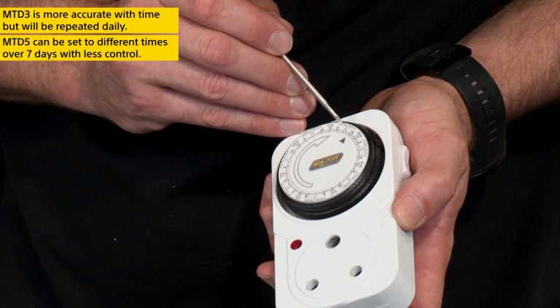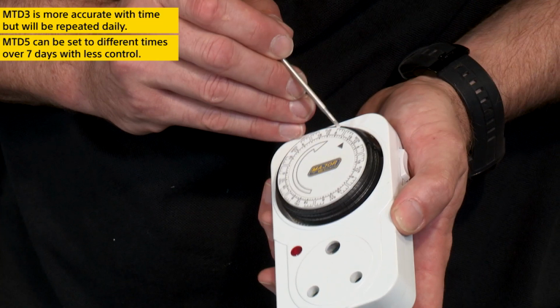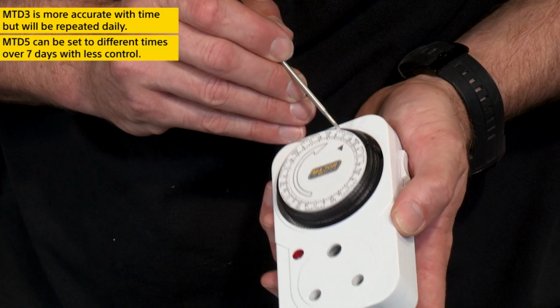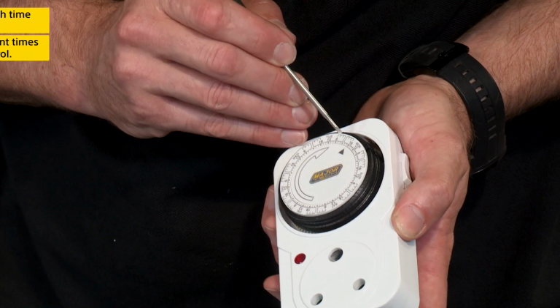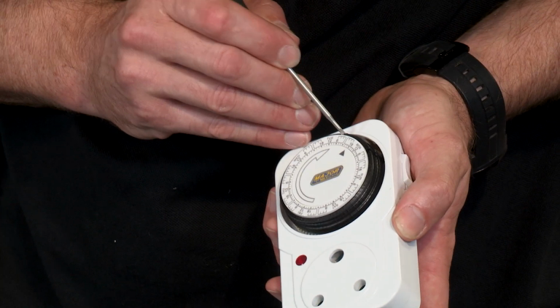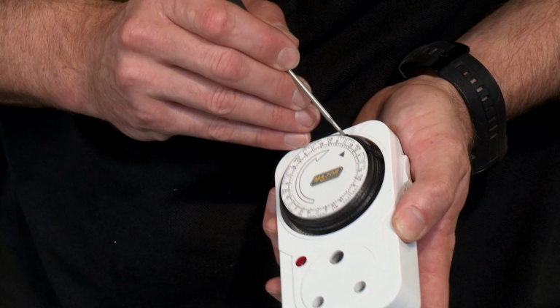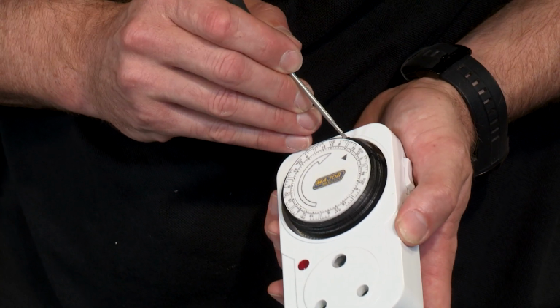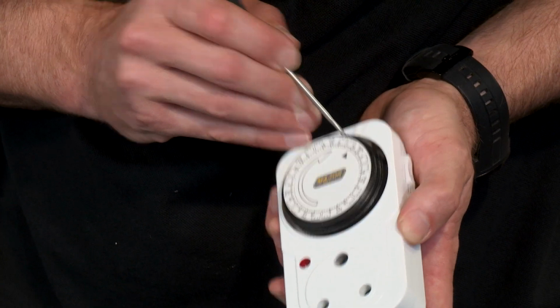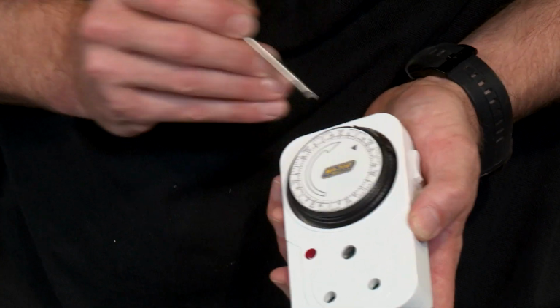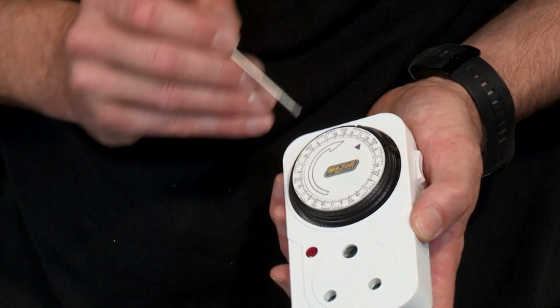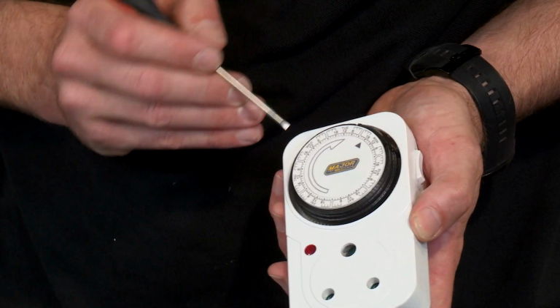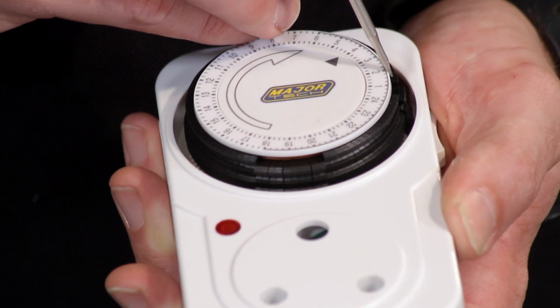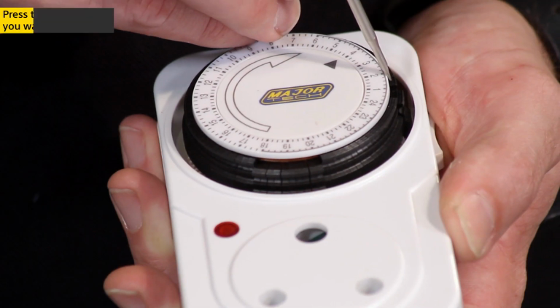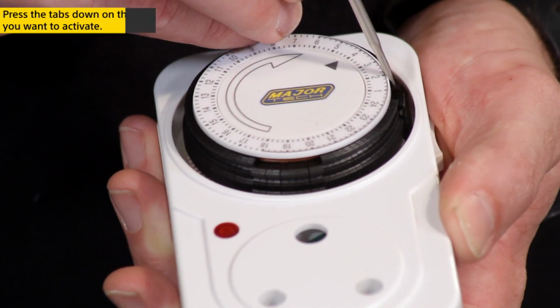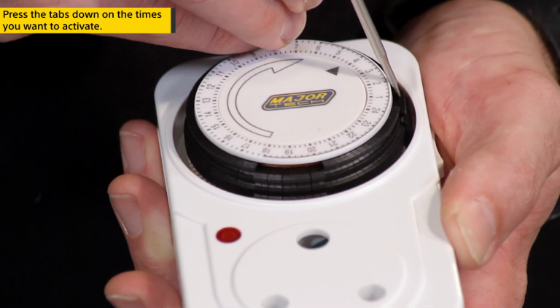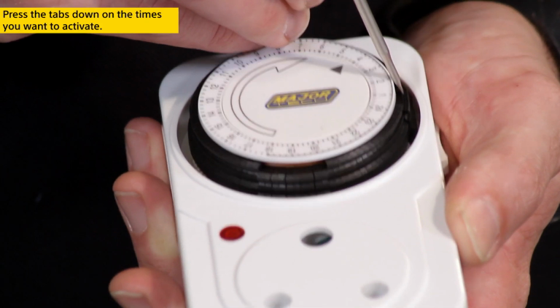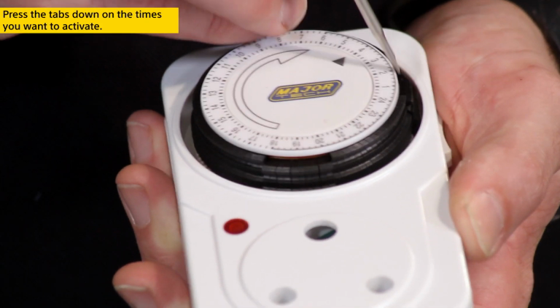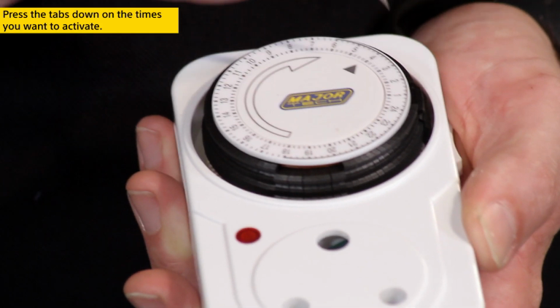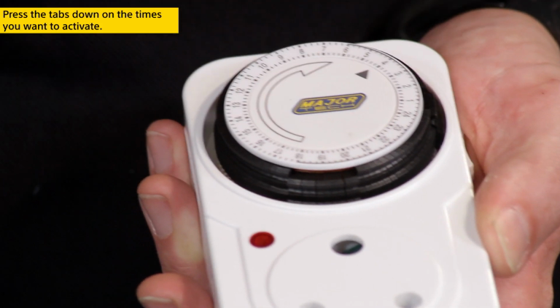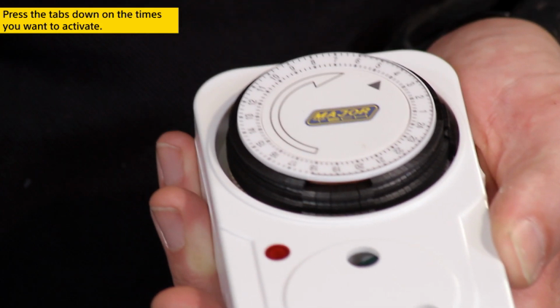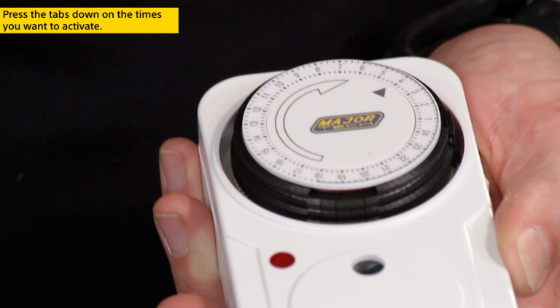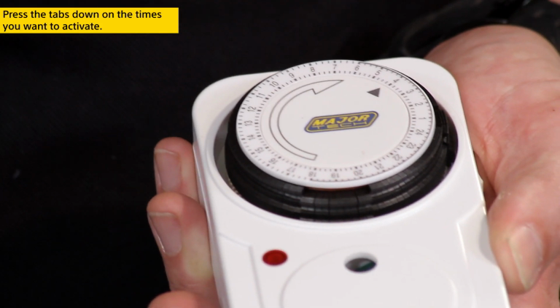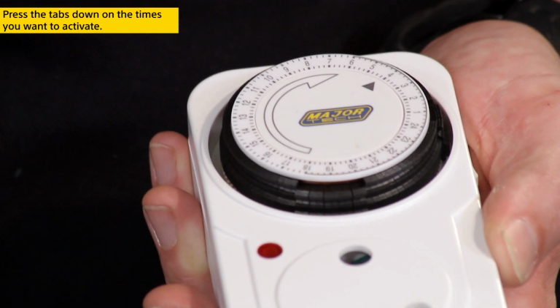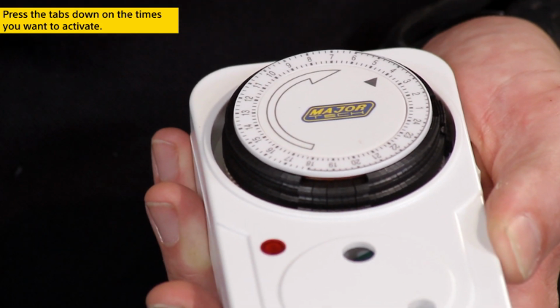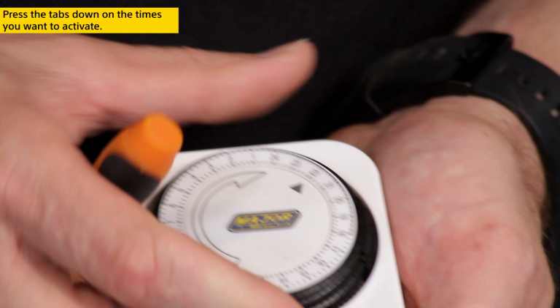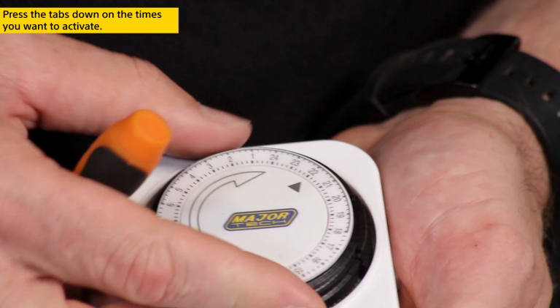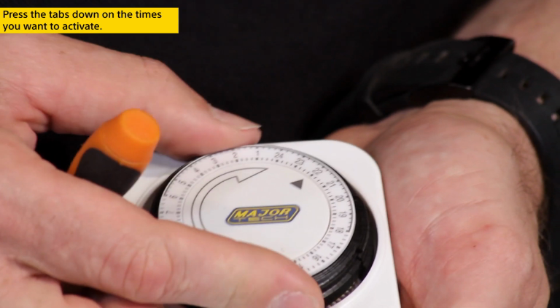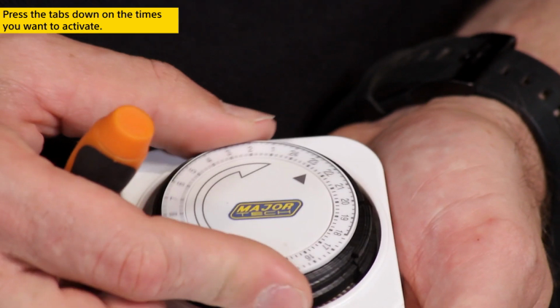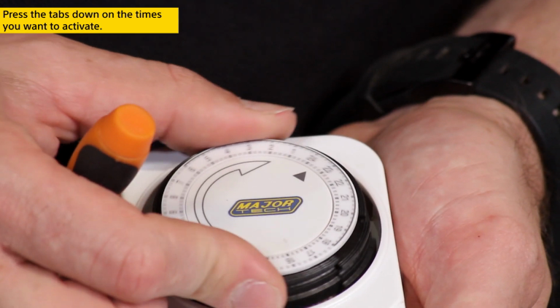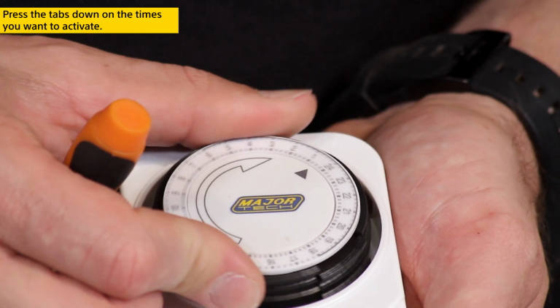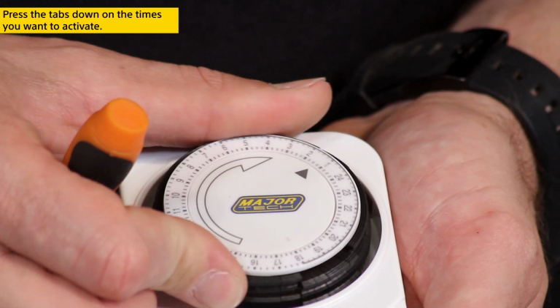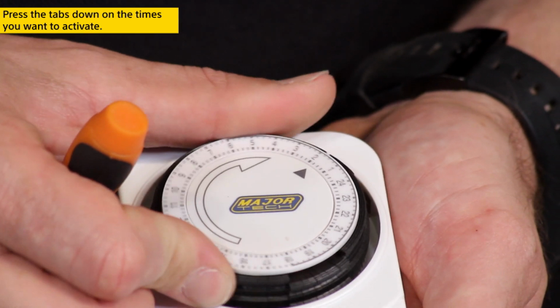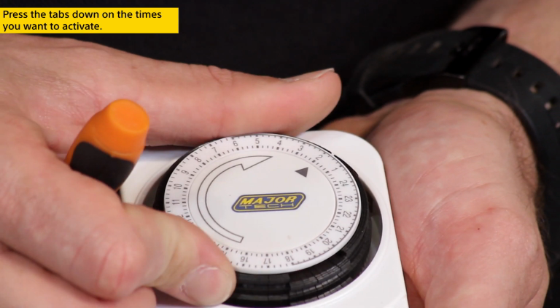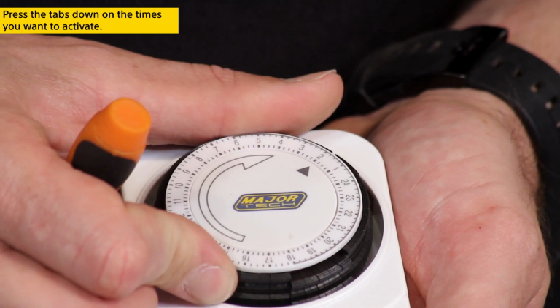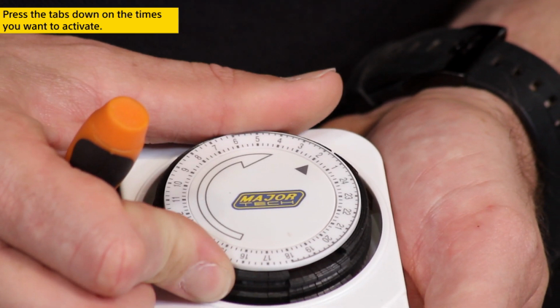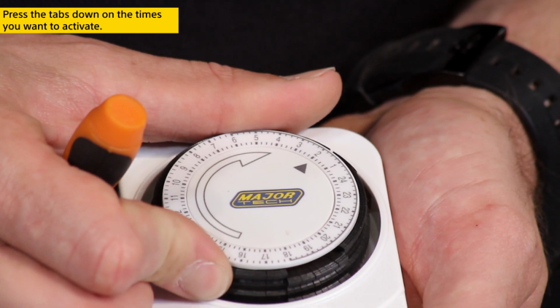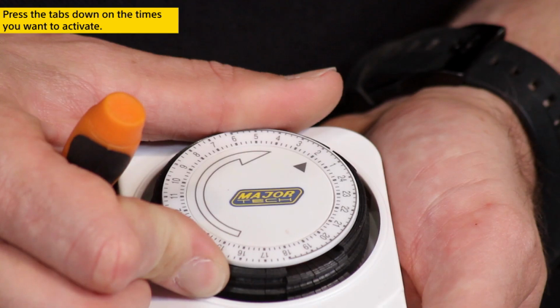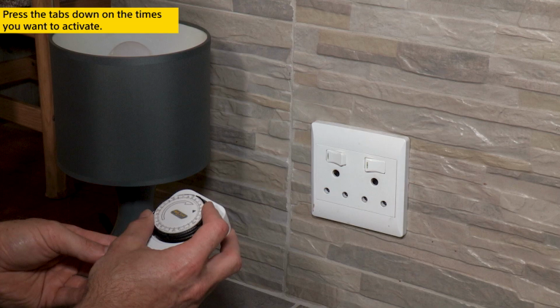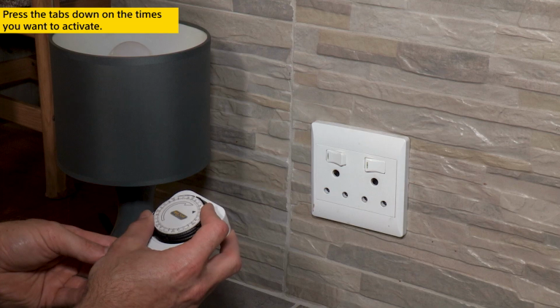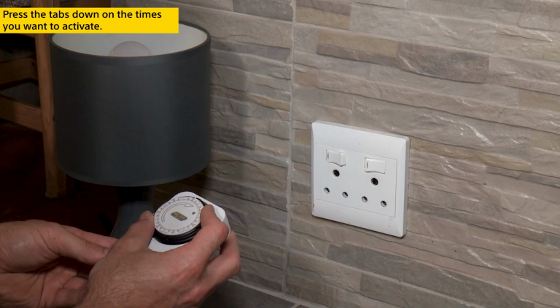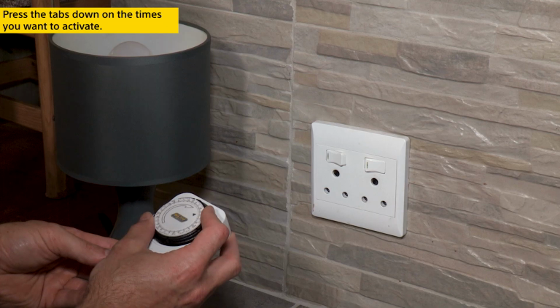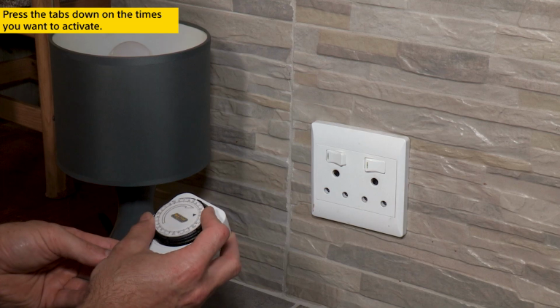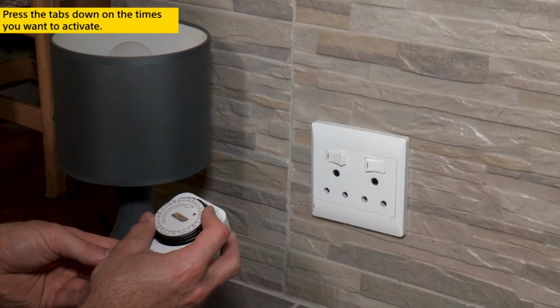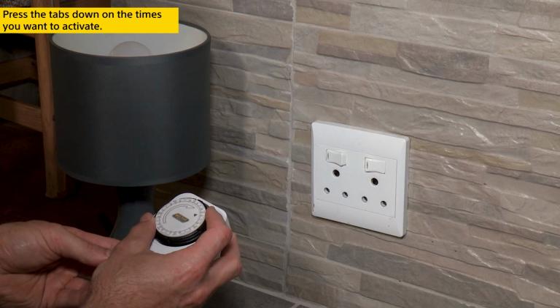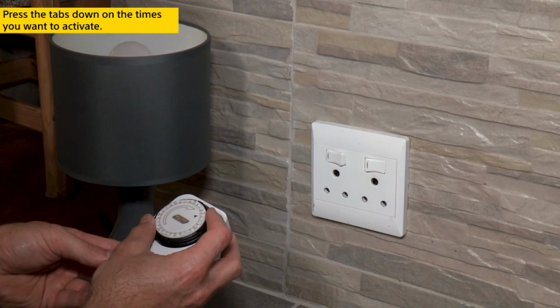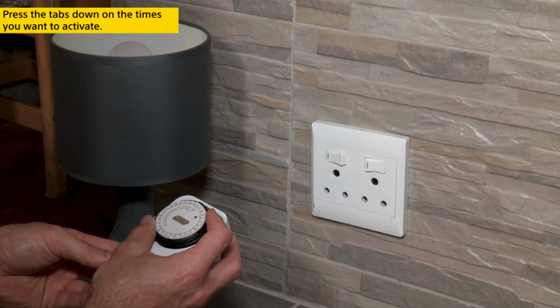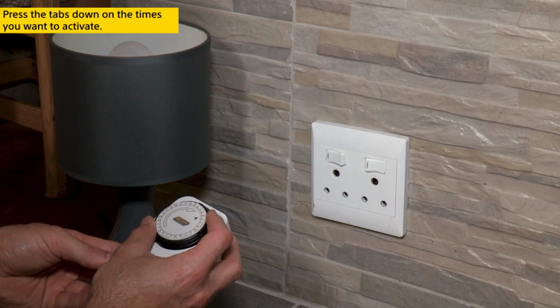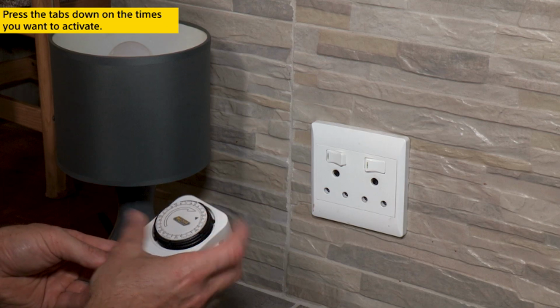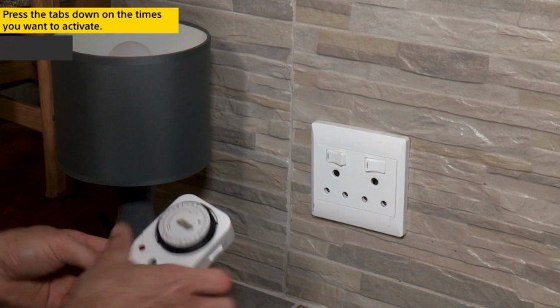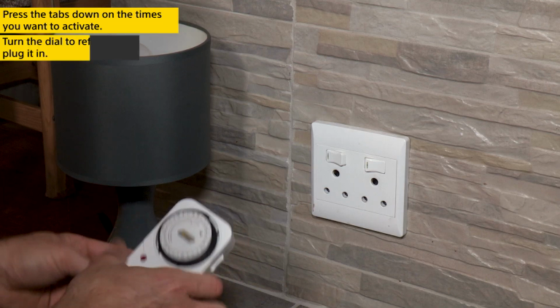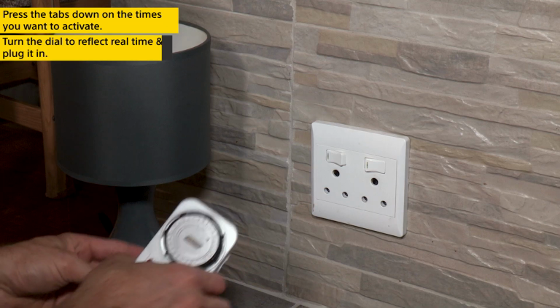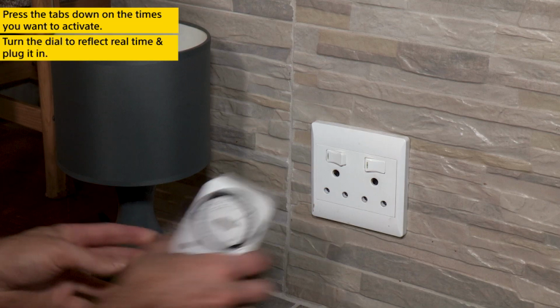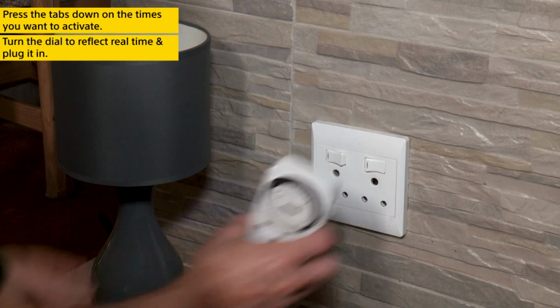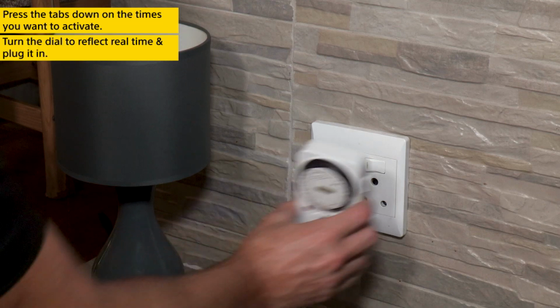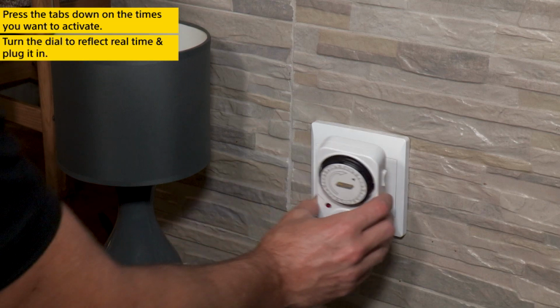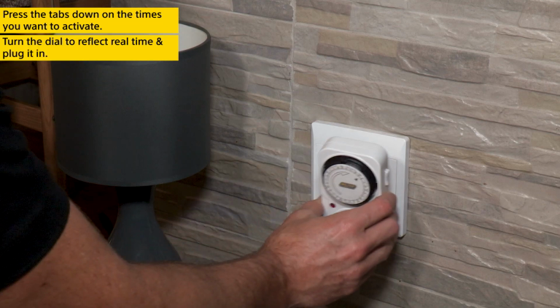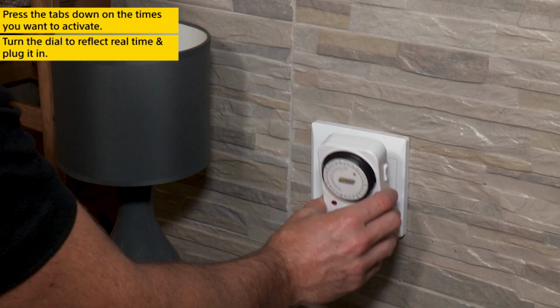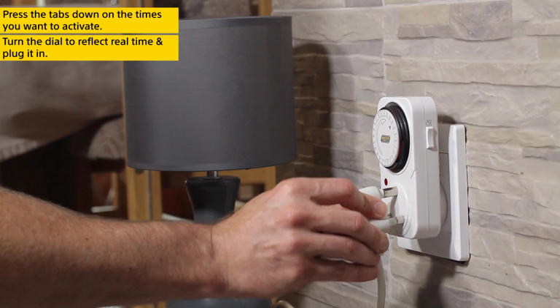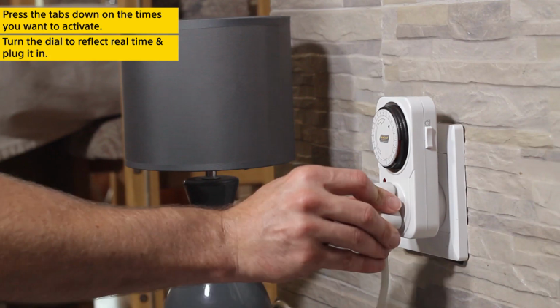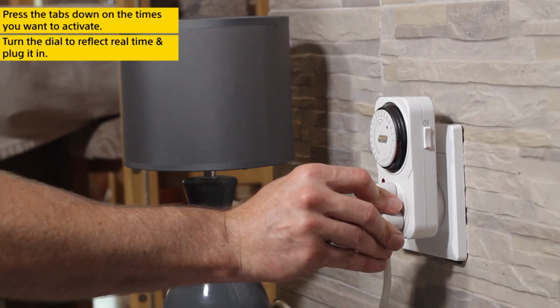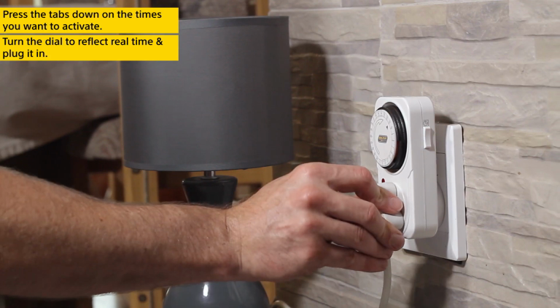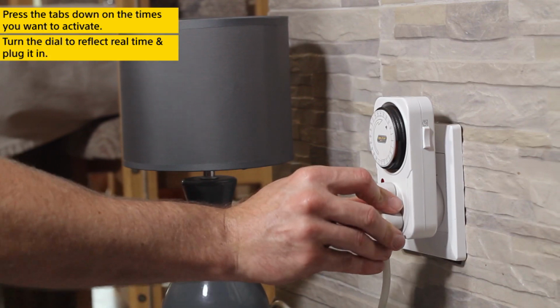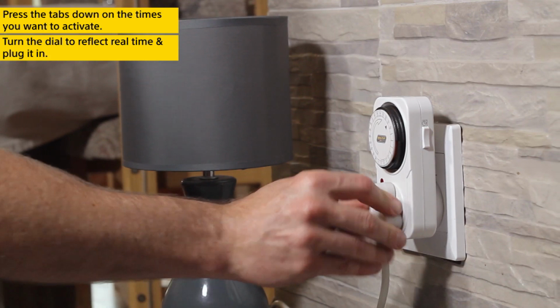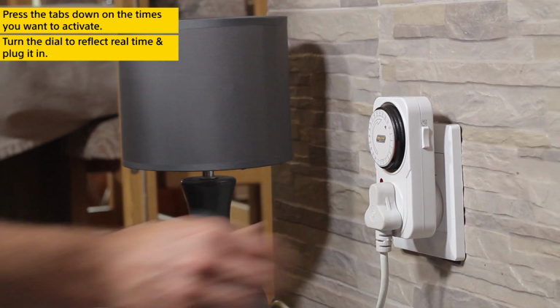To set the timers, simply press down the tabs on the times you want to activate. Then turn the dial to reflect real time and plug it in.